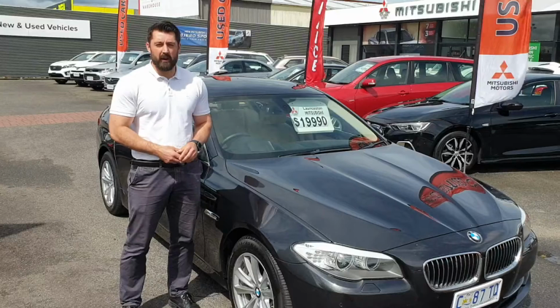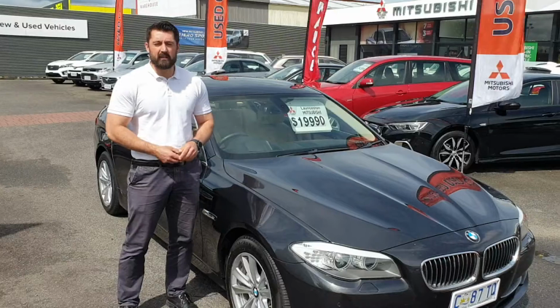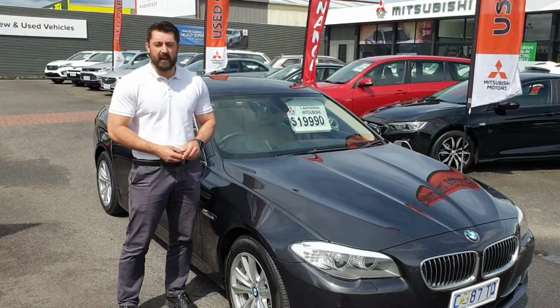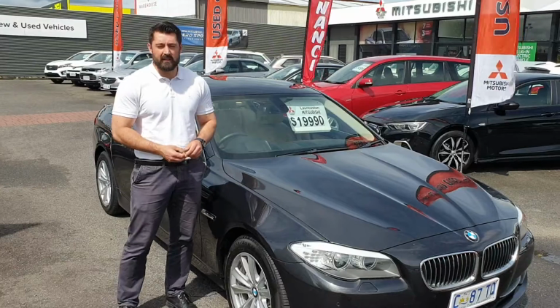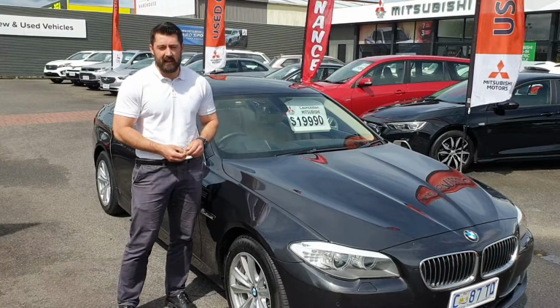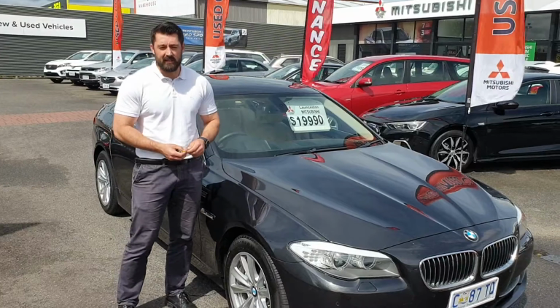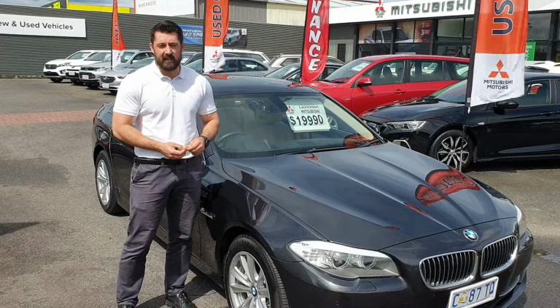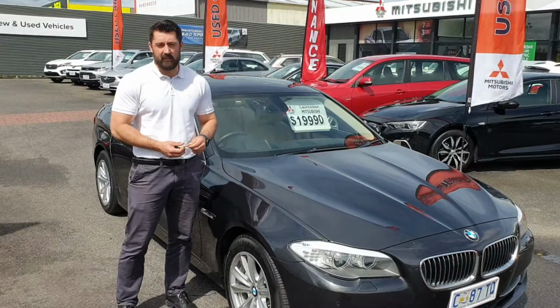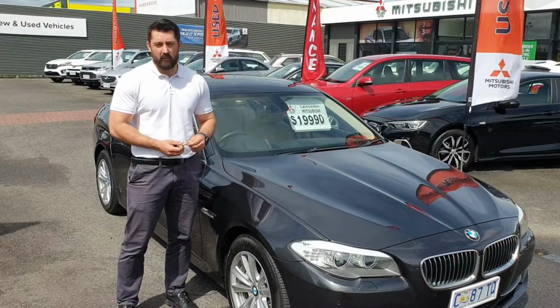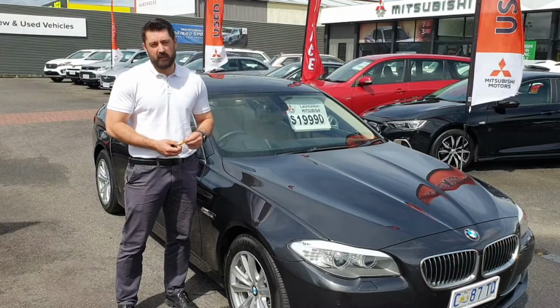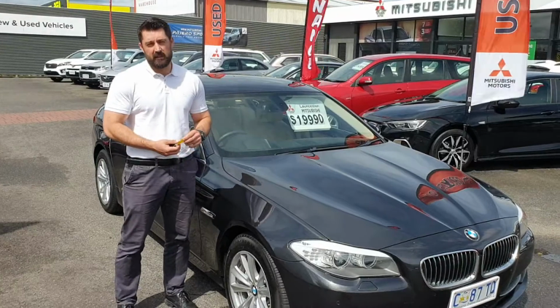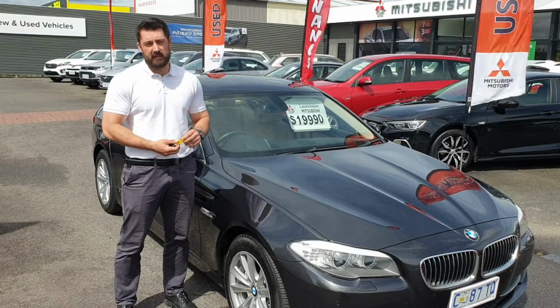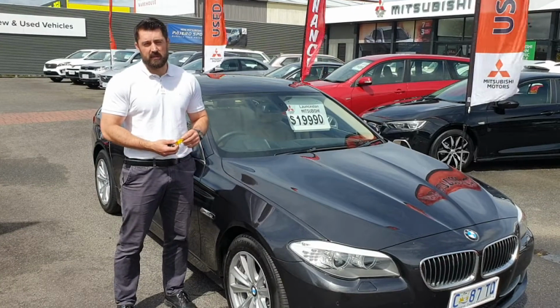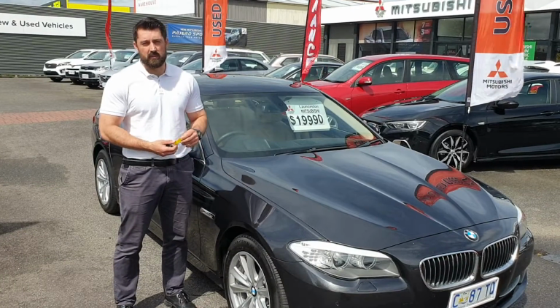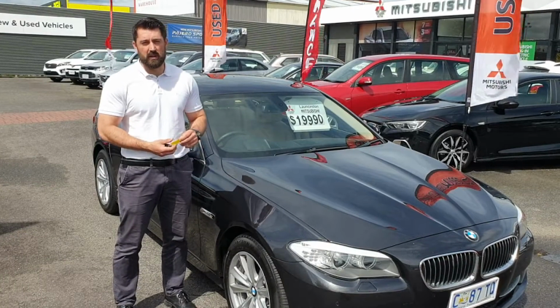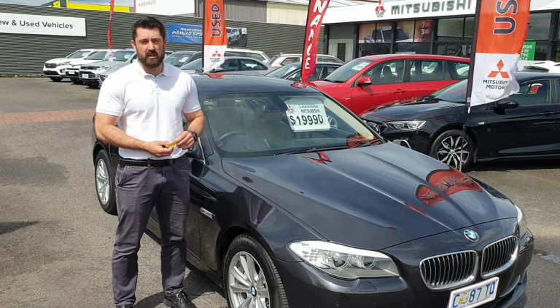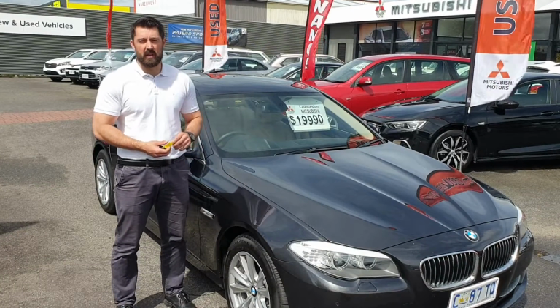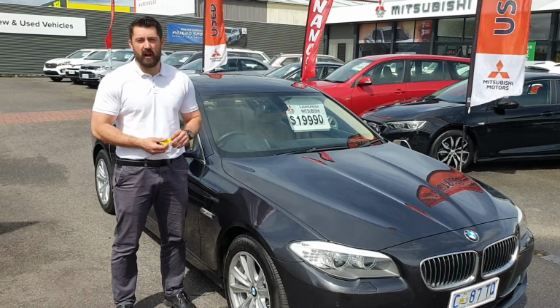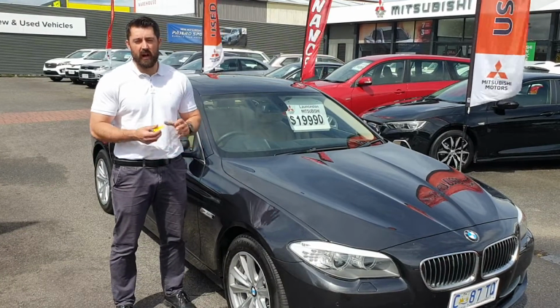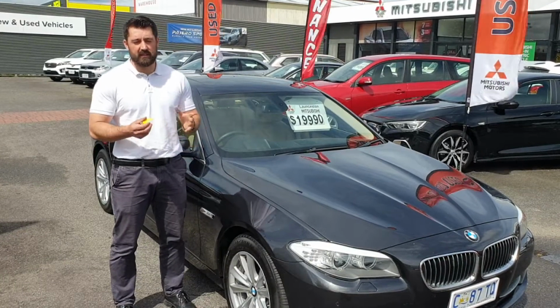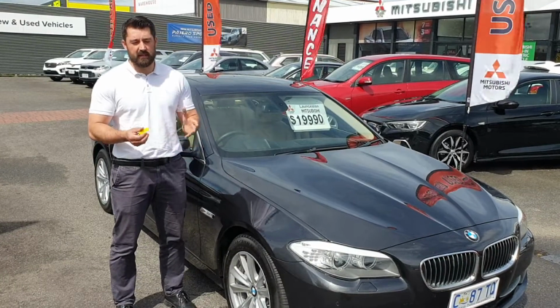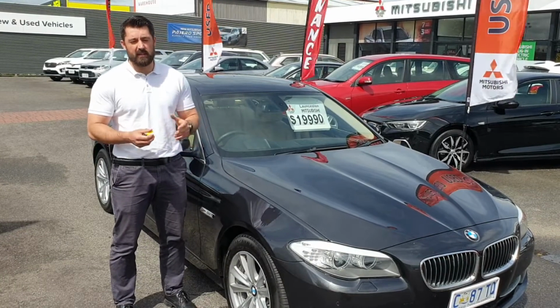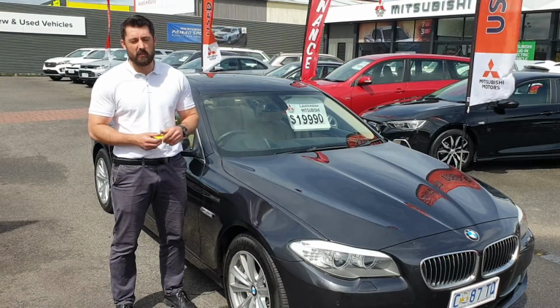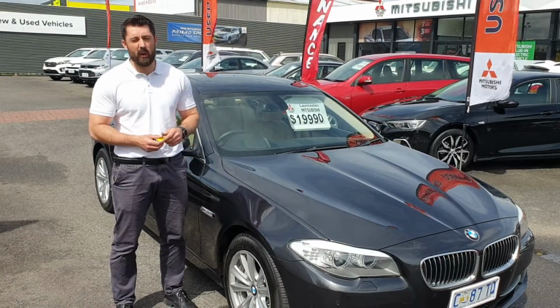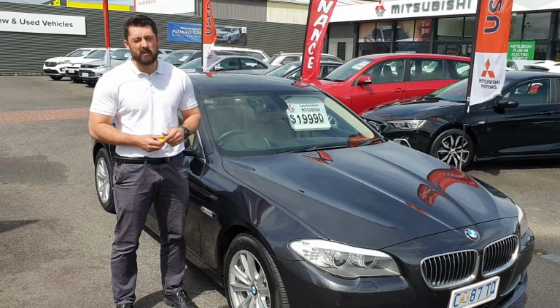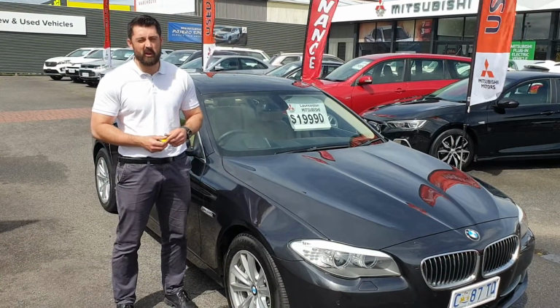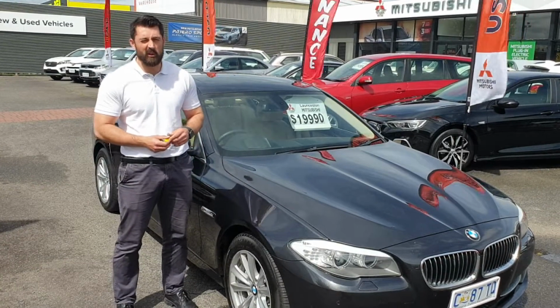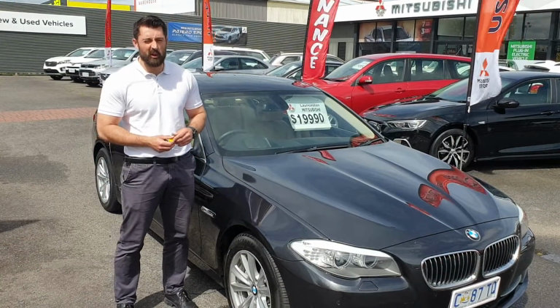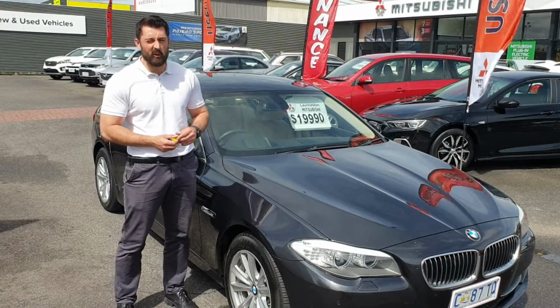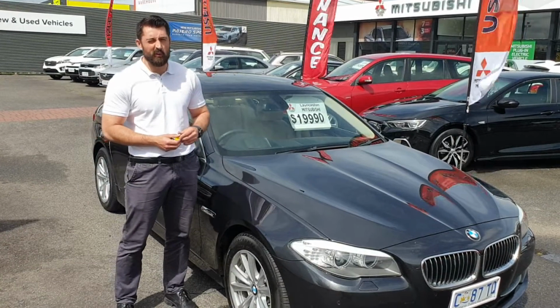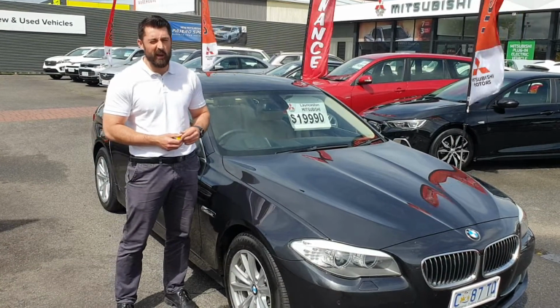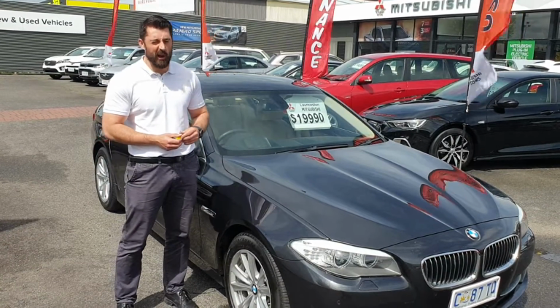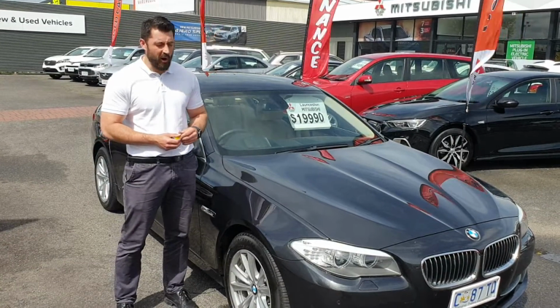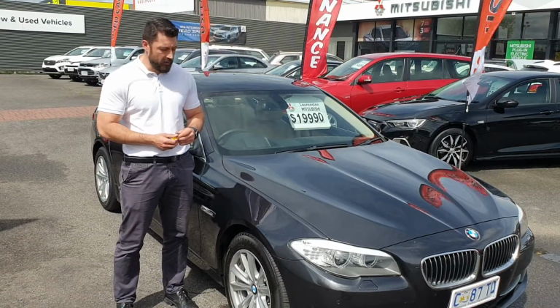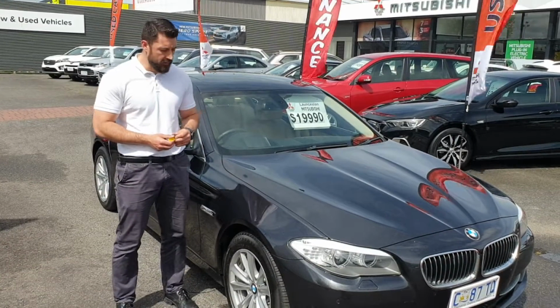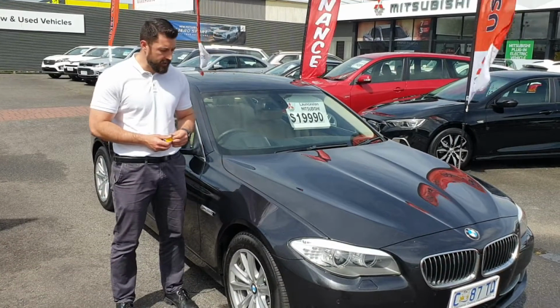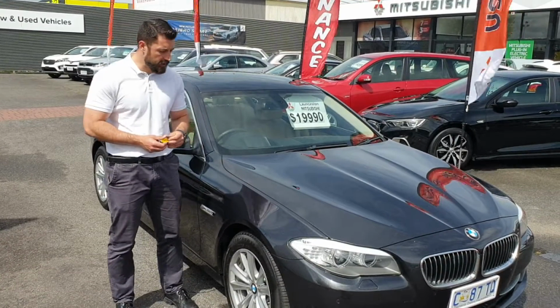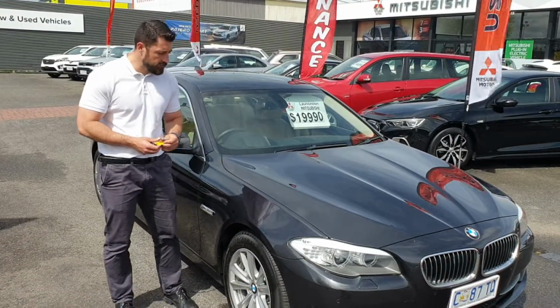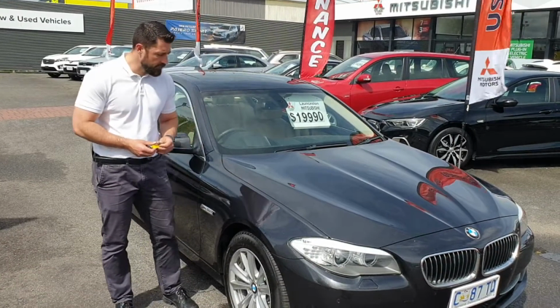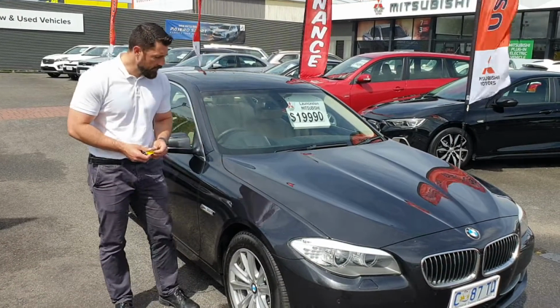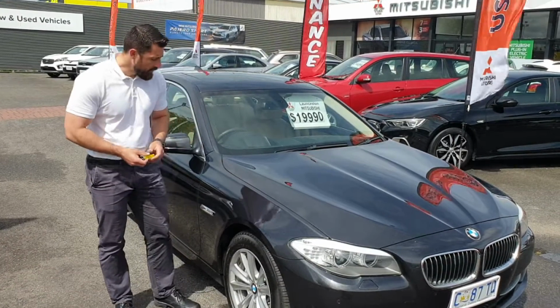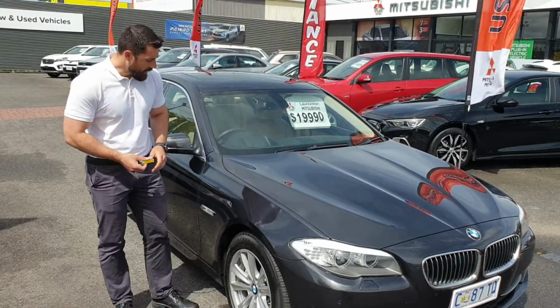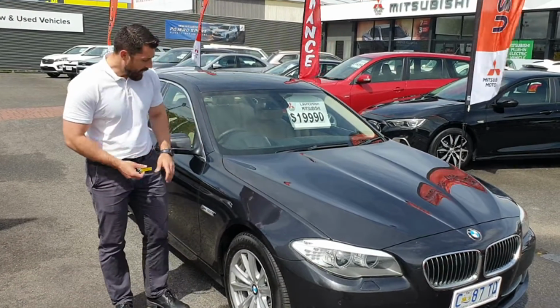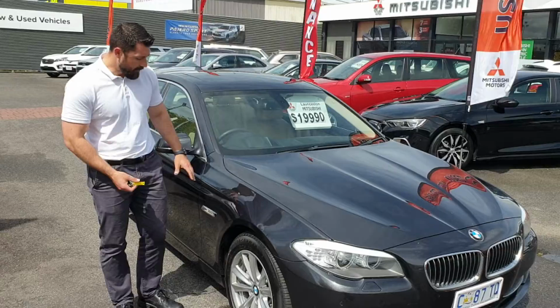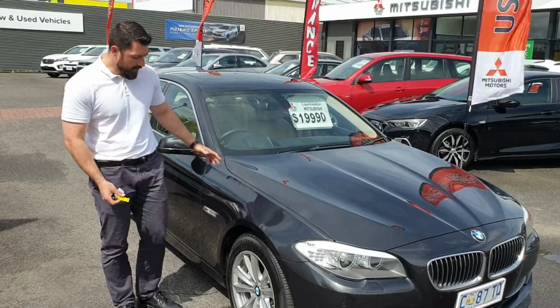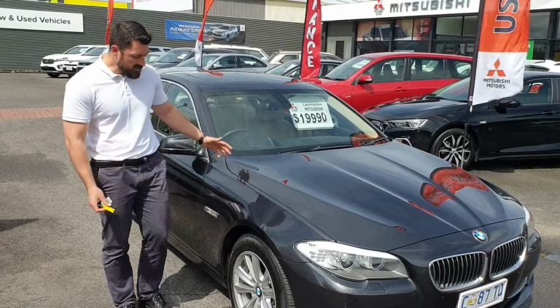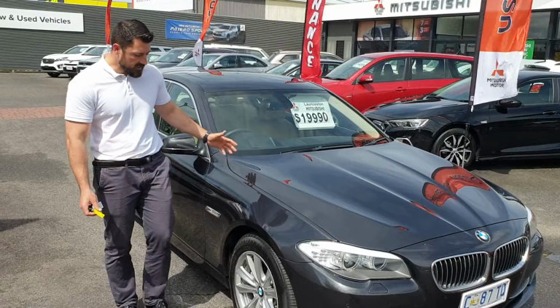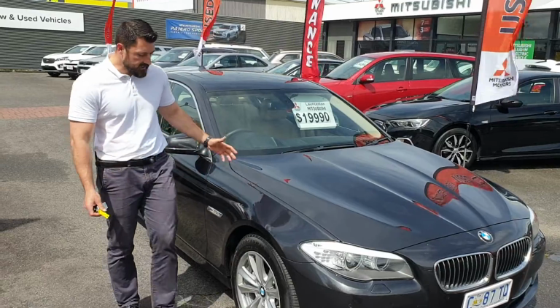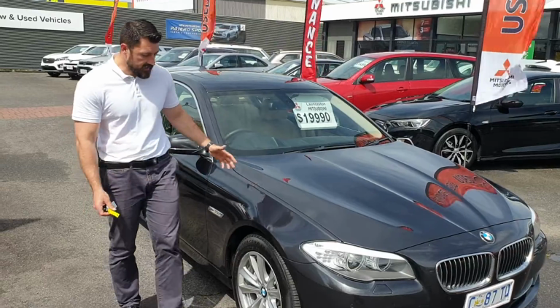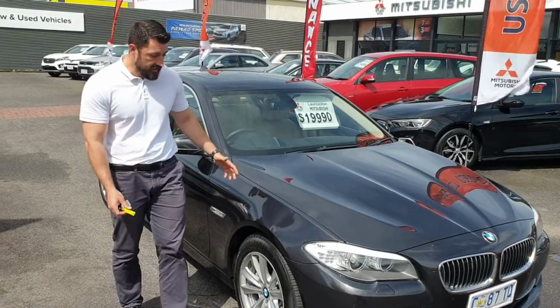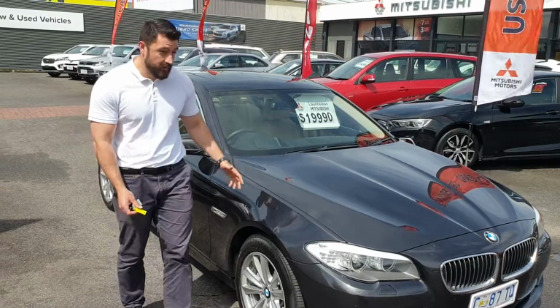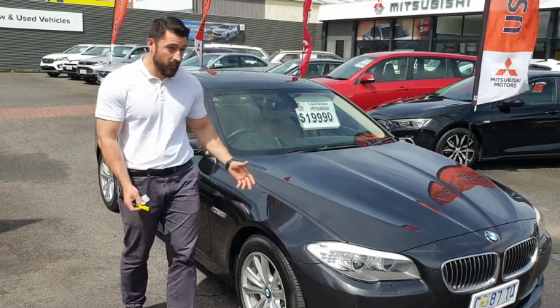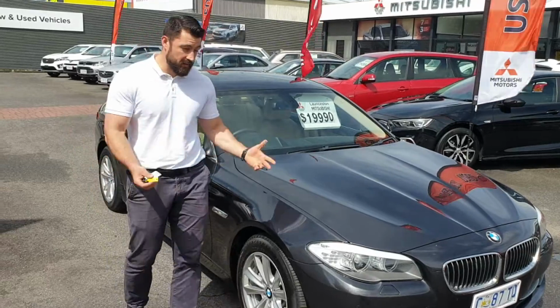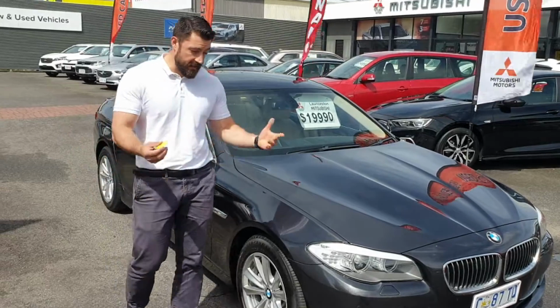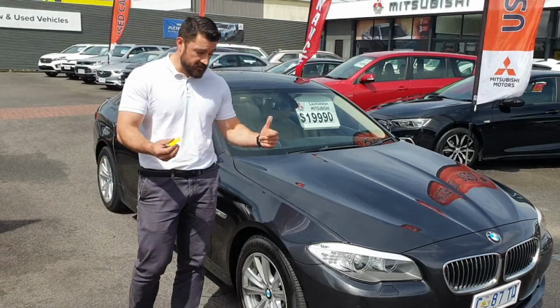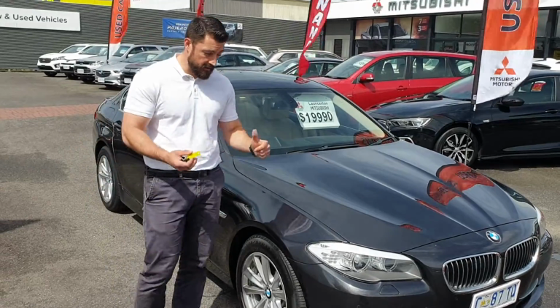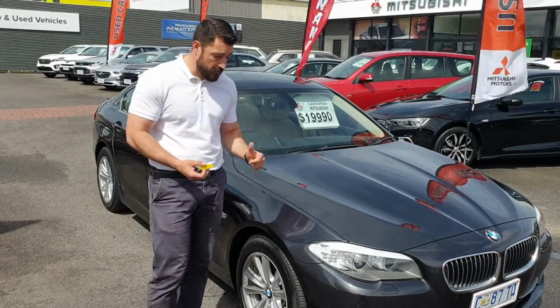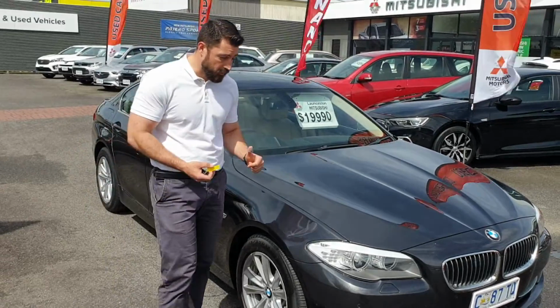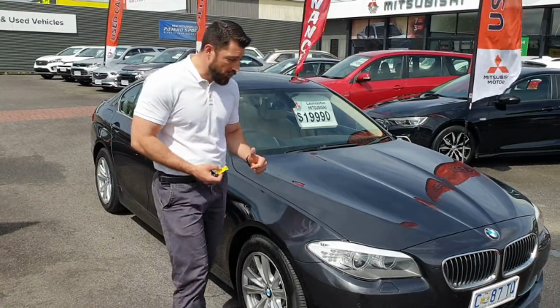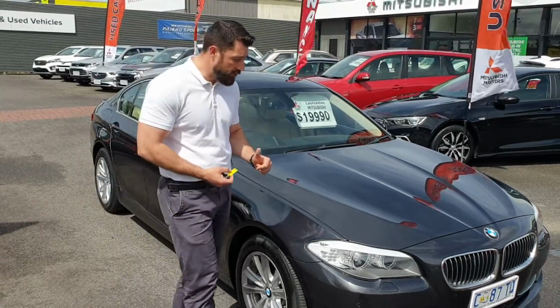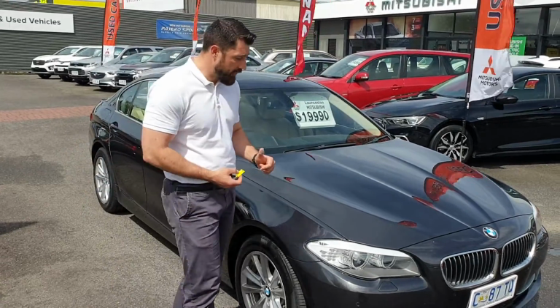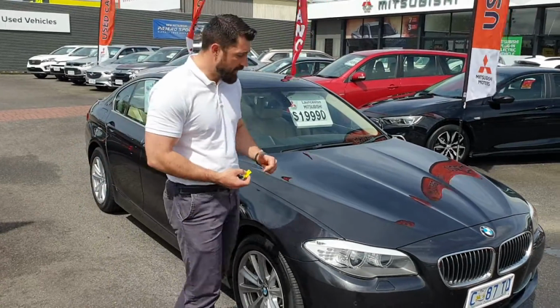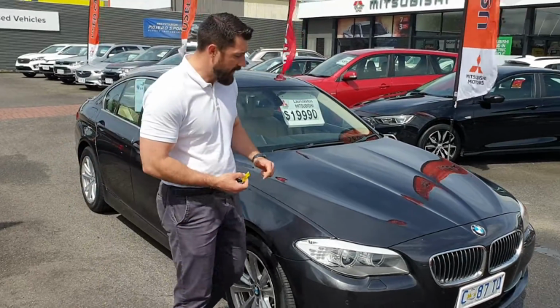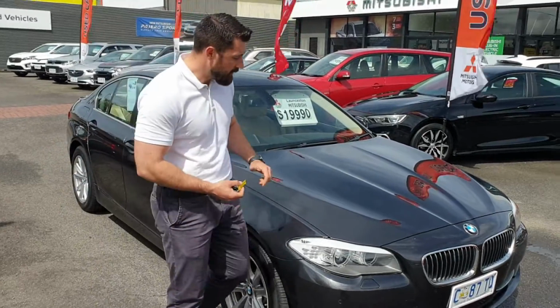Good morning, Tia and Alex here from the Montess of Mitsubishi. As I promised you, I'd do a little video on the vehicle. As you can see here, the weather's actually improving a bit now.